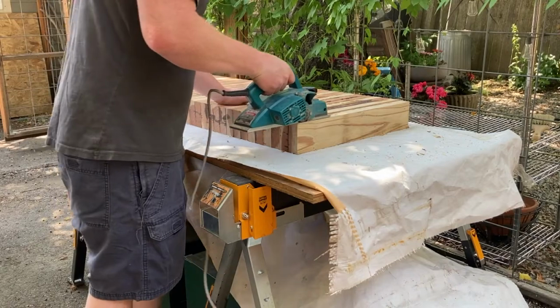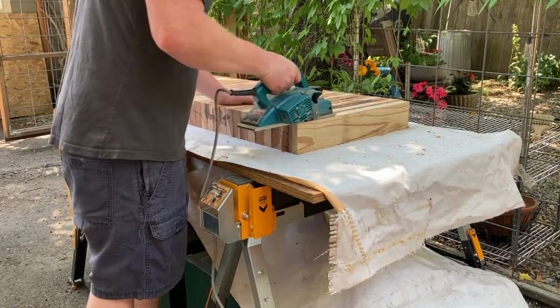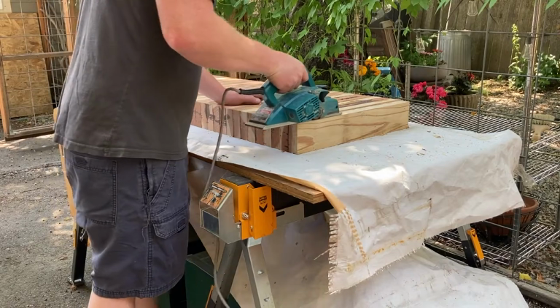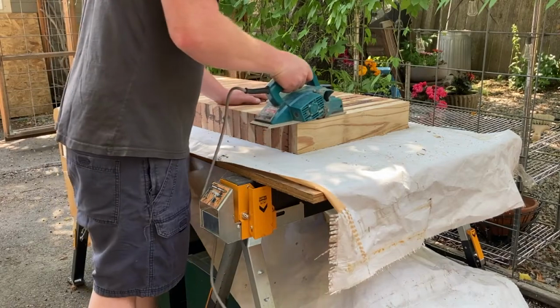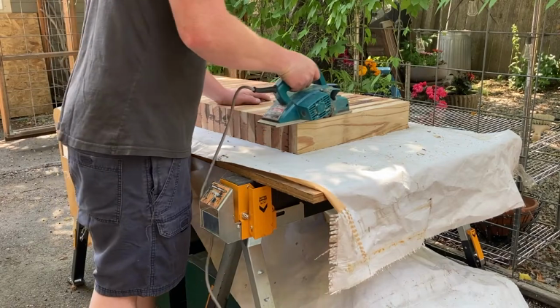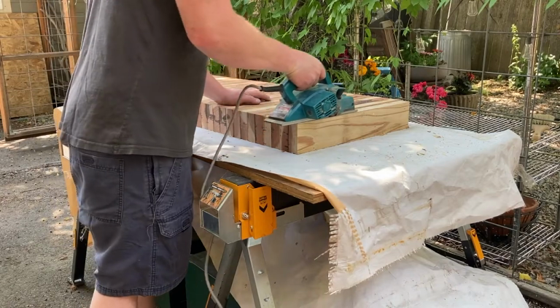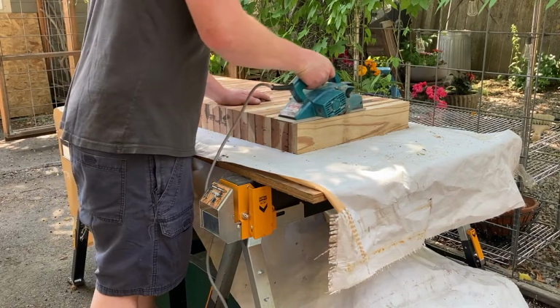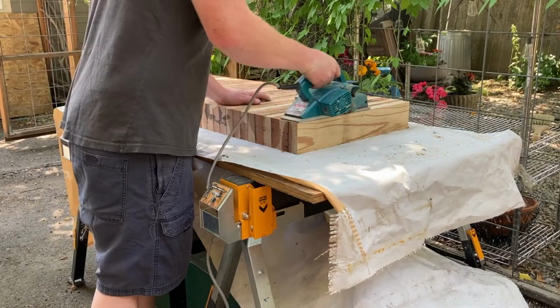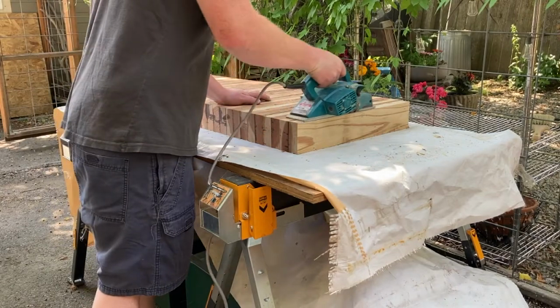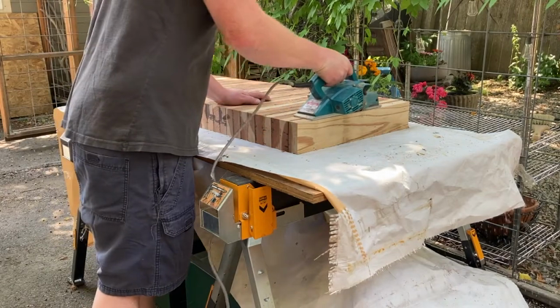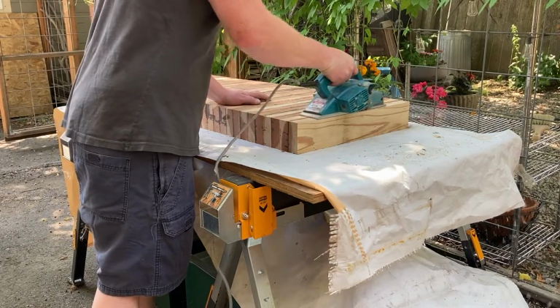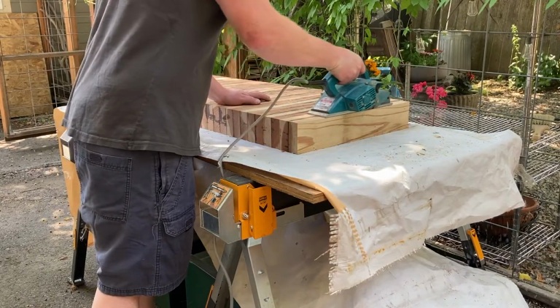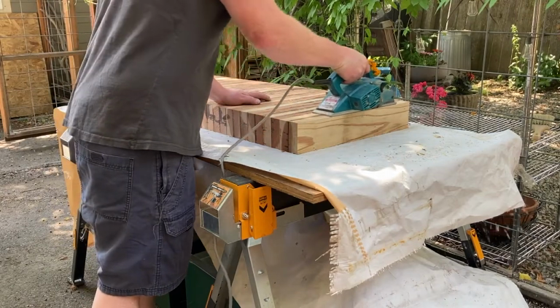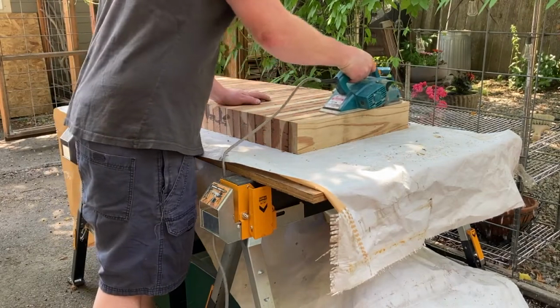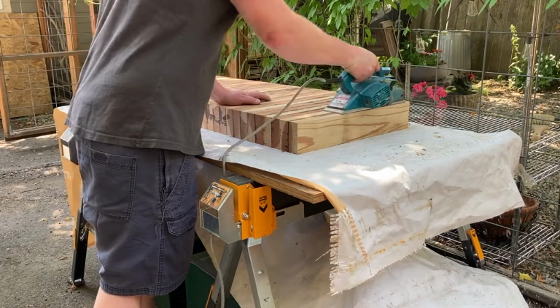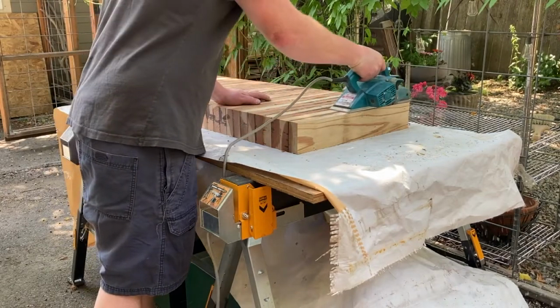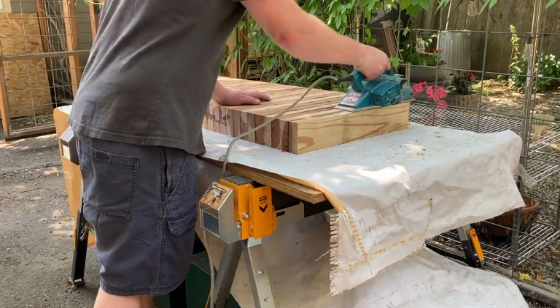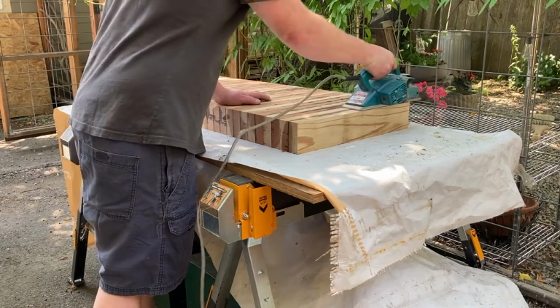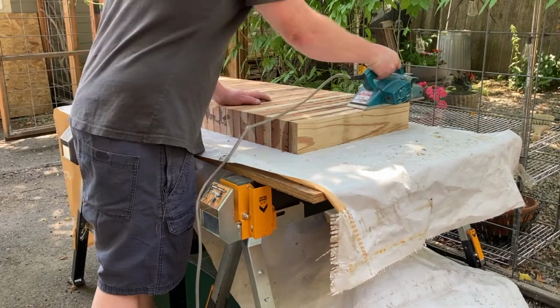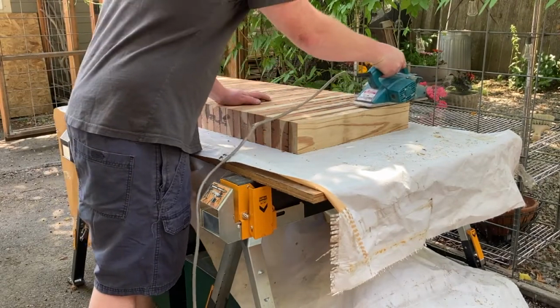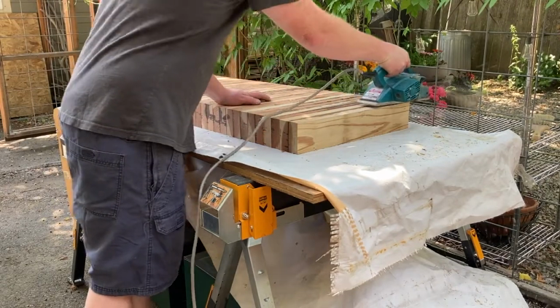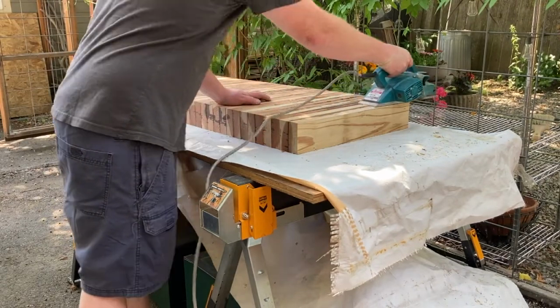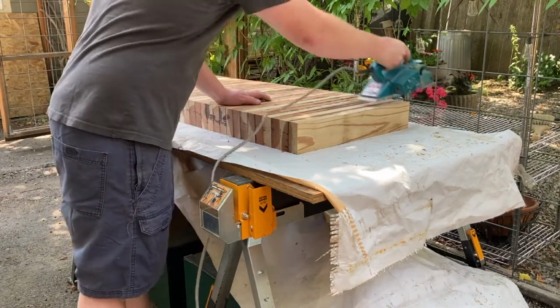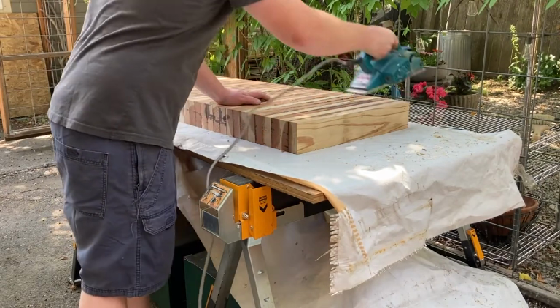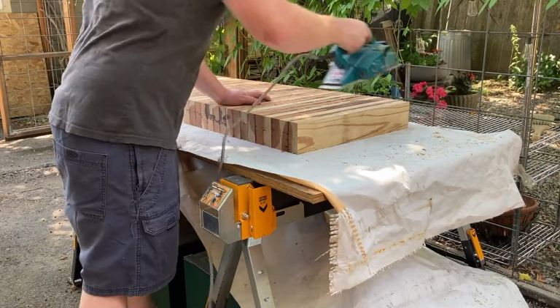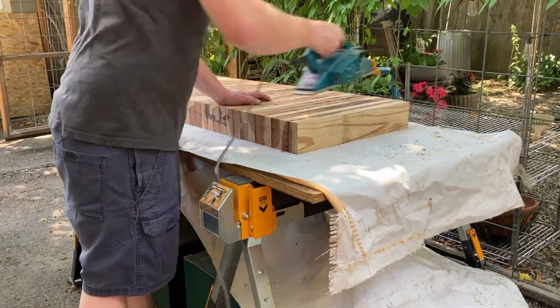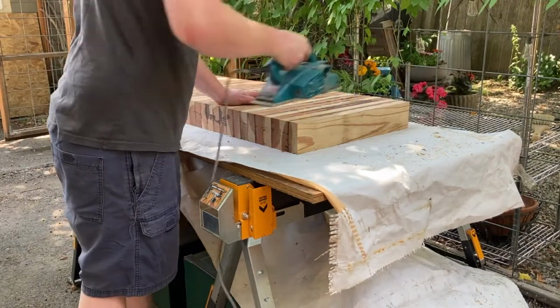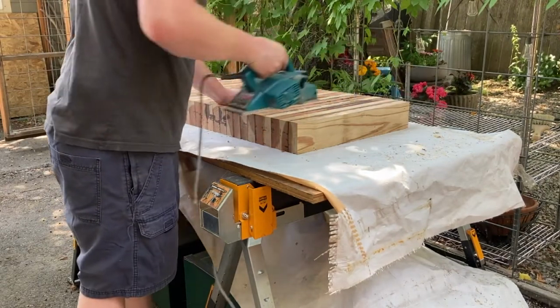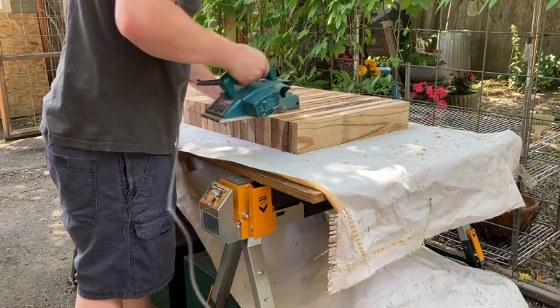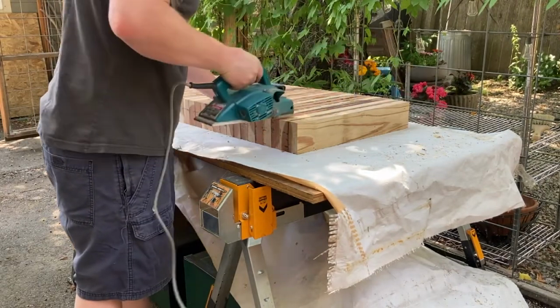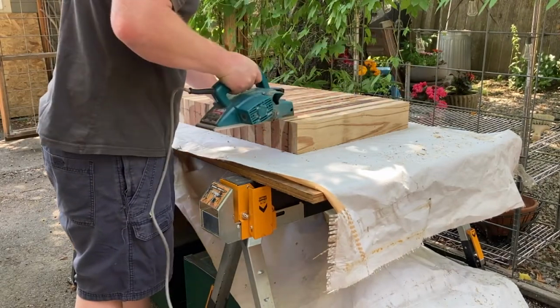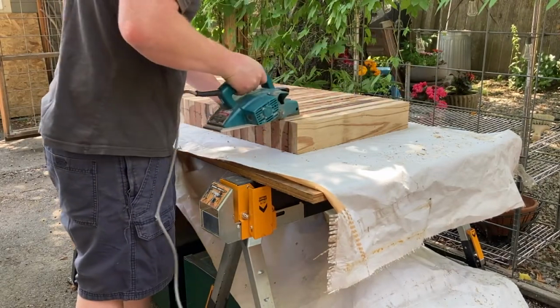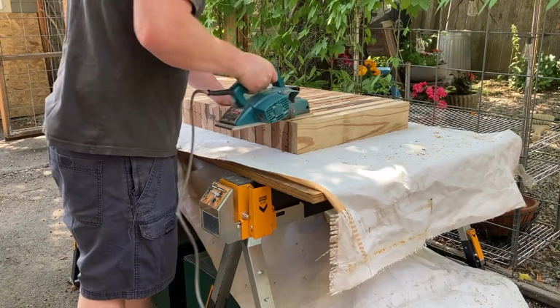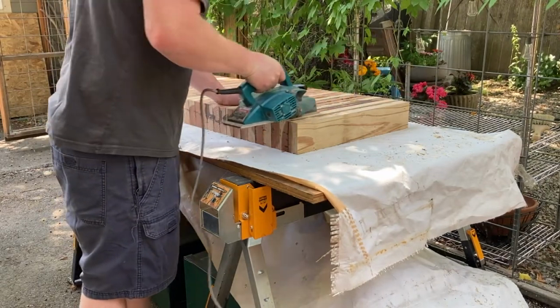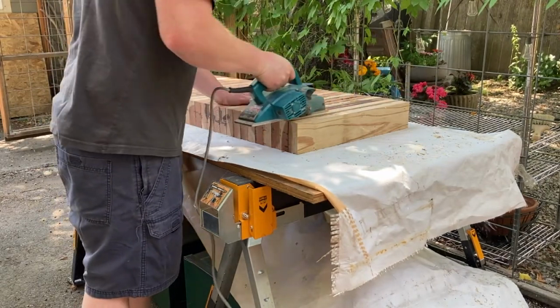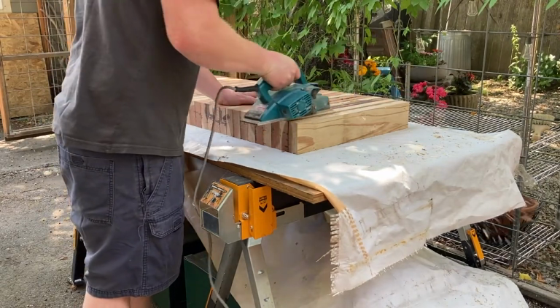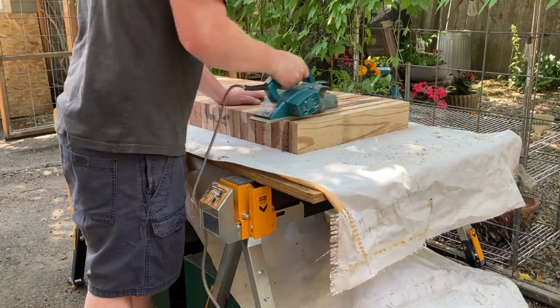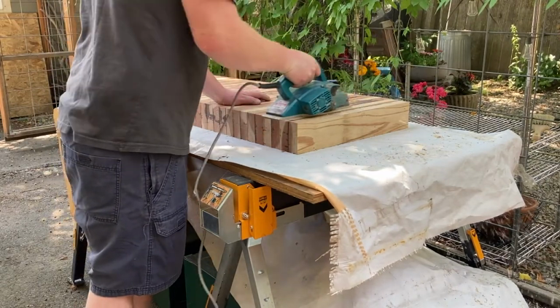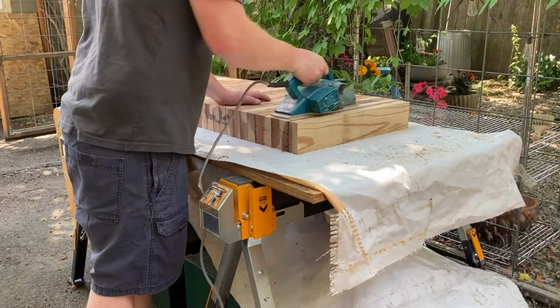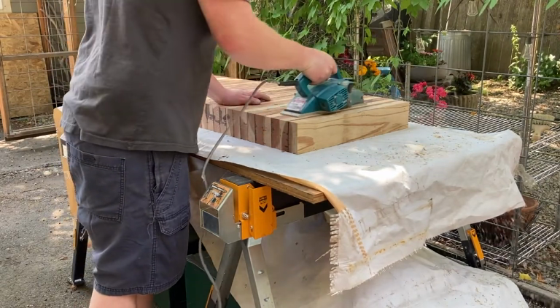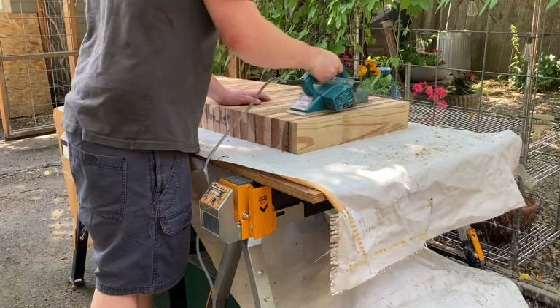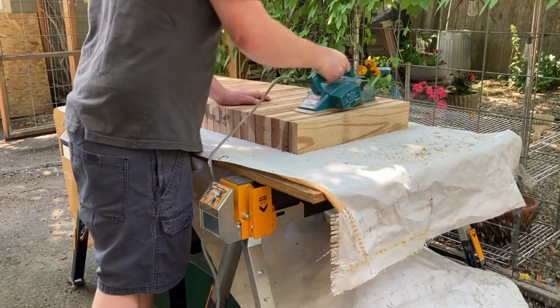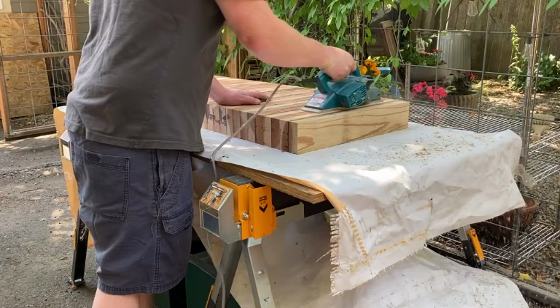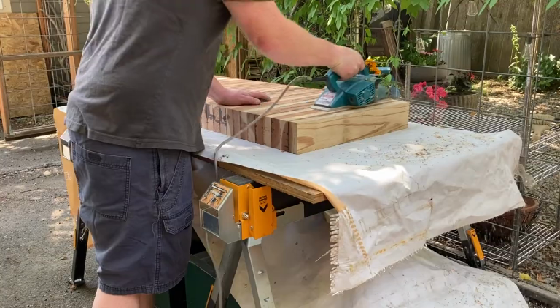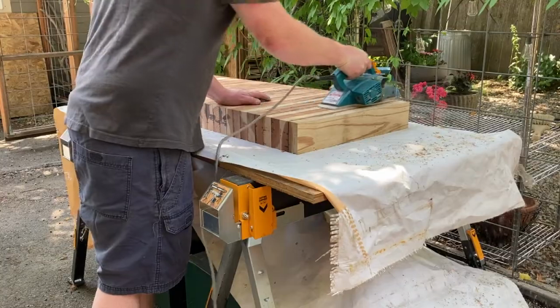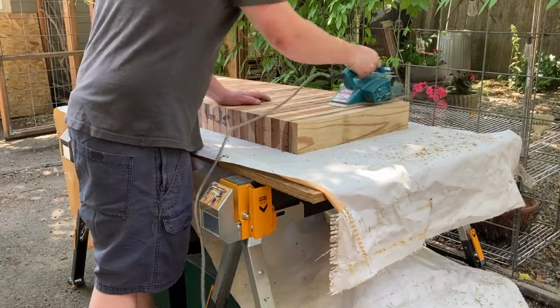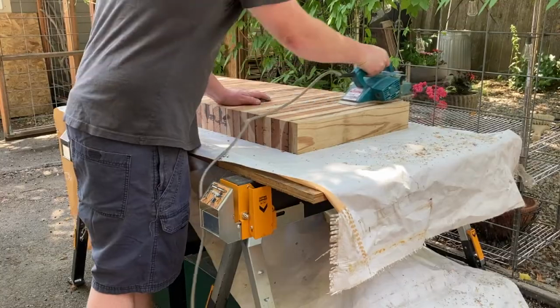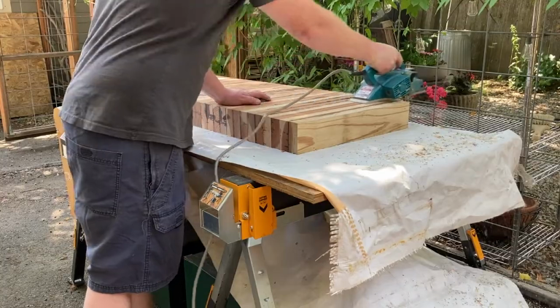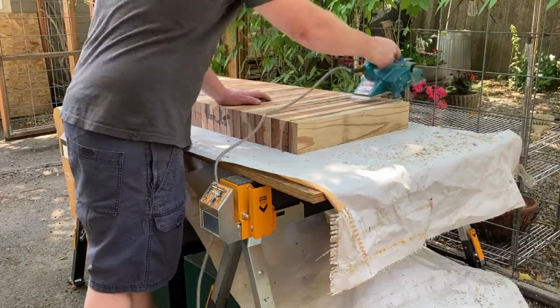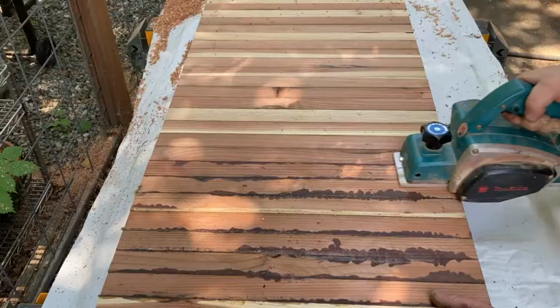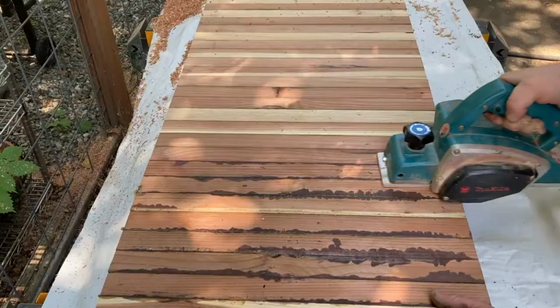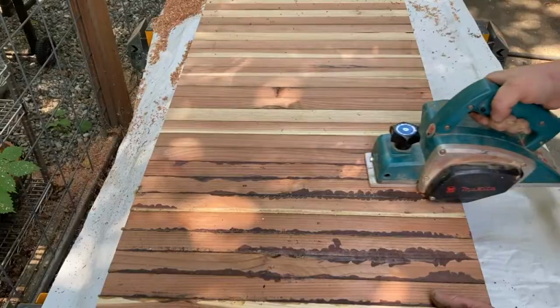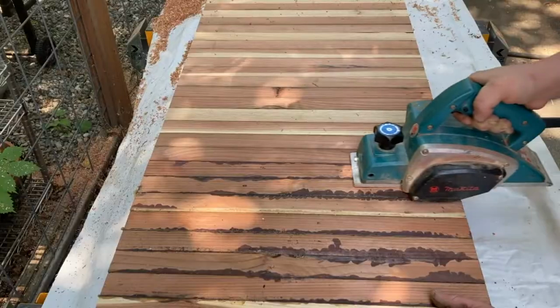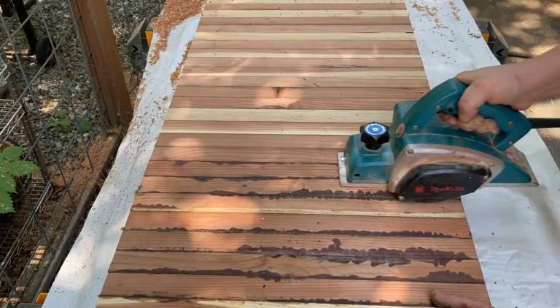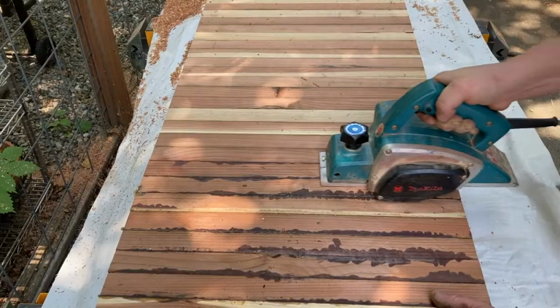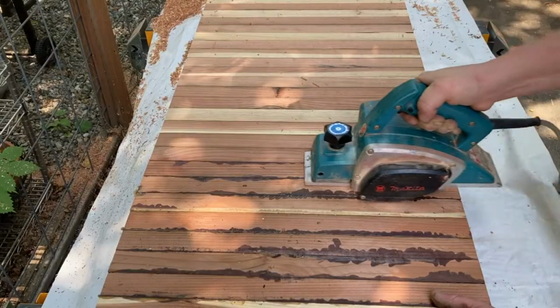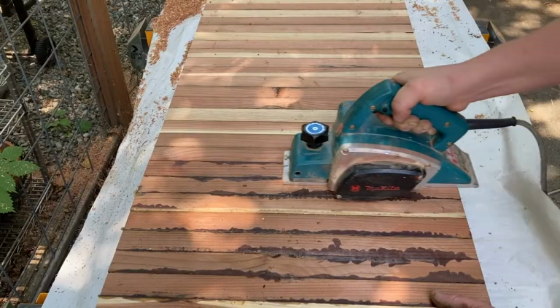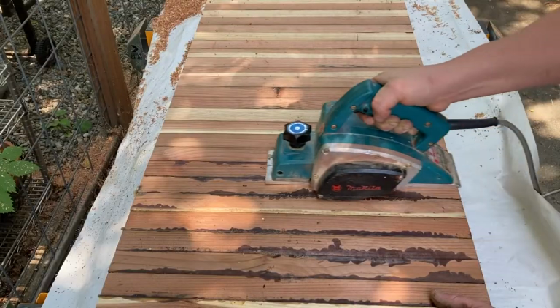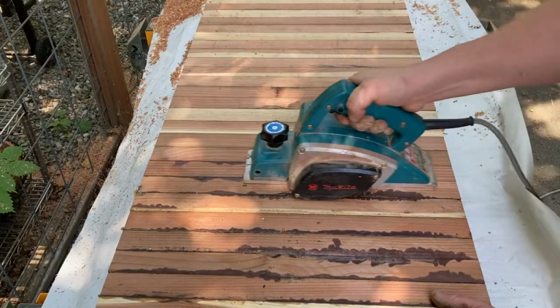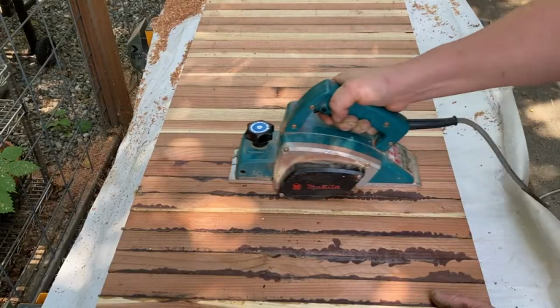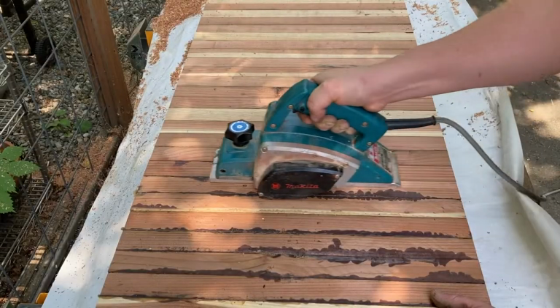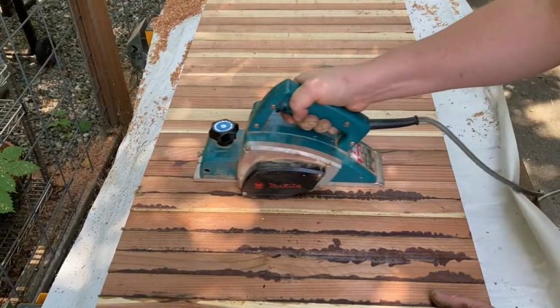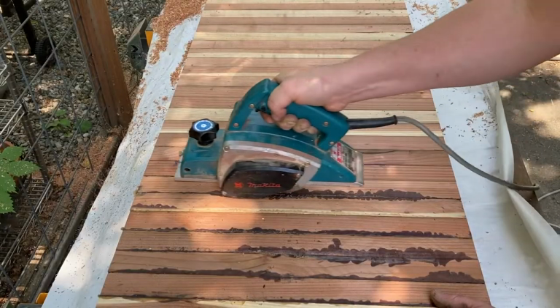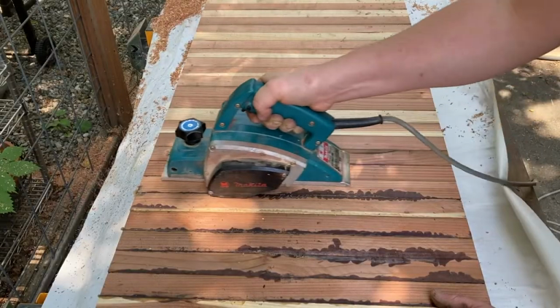My friend Adam gave me this old Makita power planer and you can see how it removes the glue and gives you a nice smooth surface.